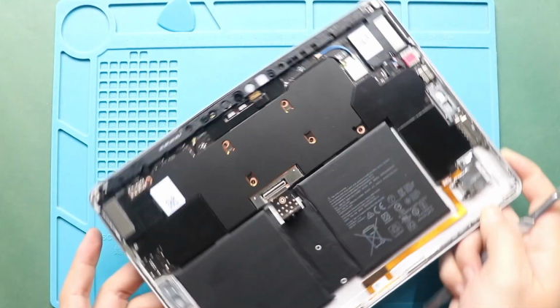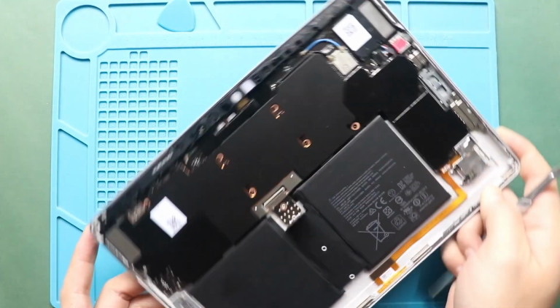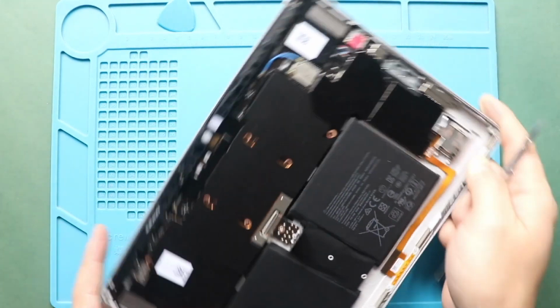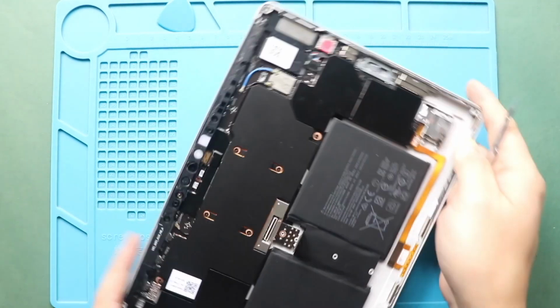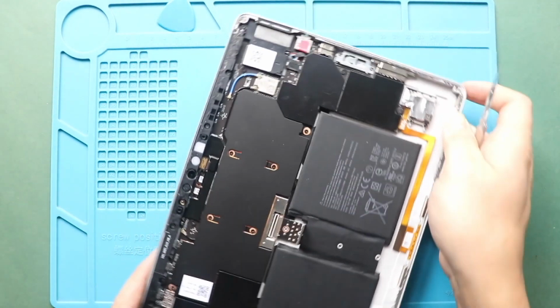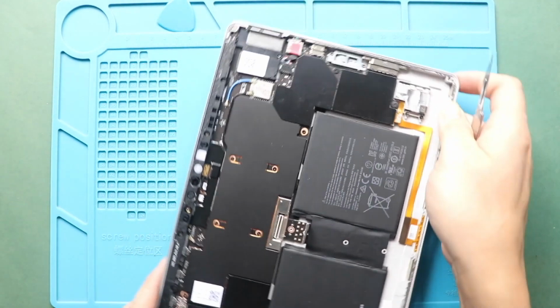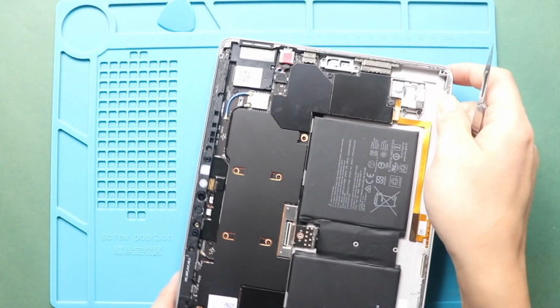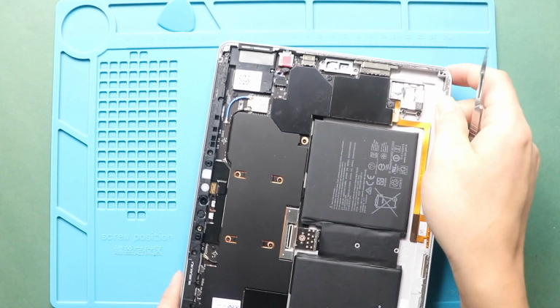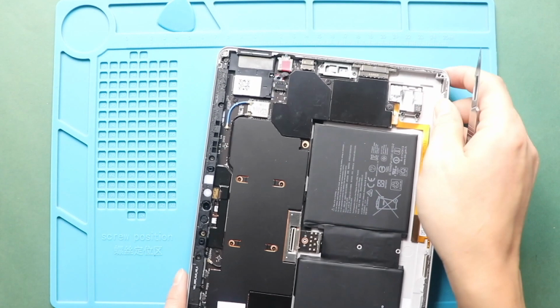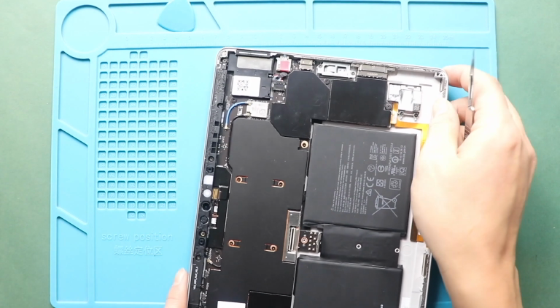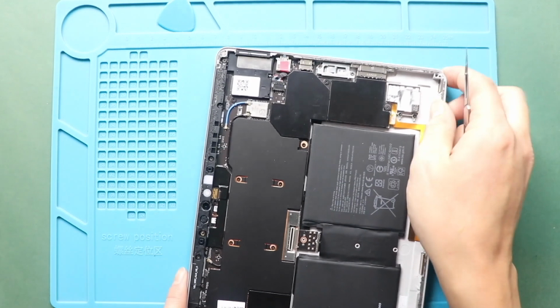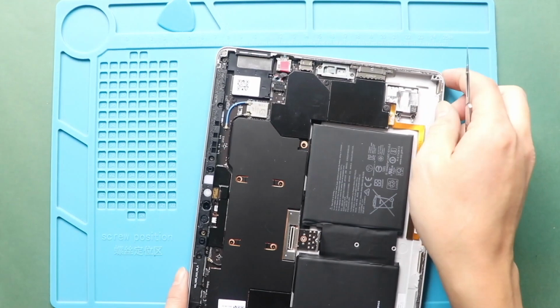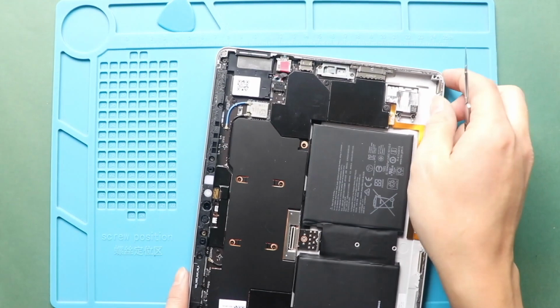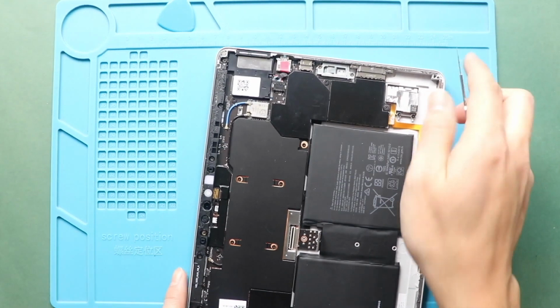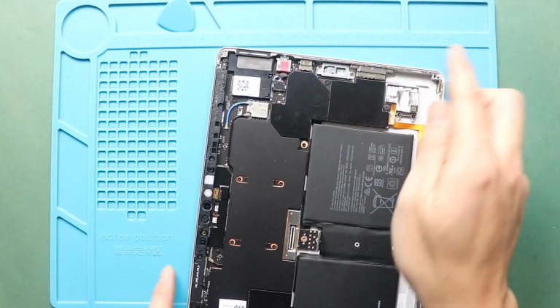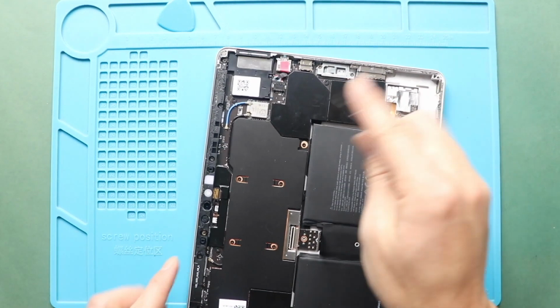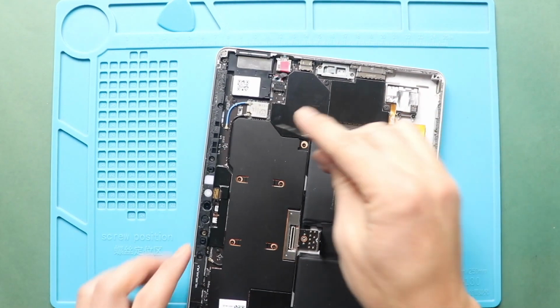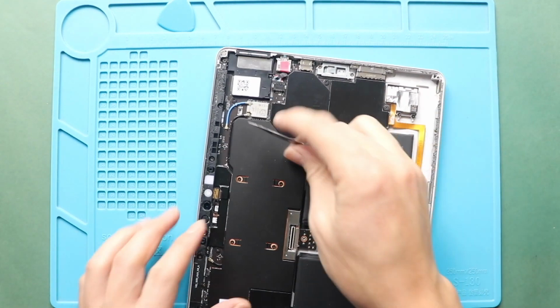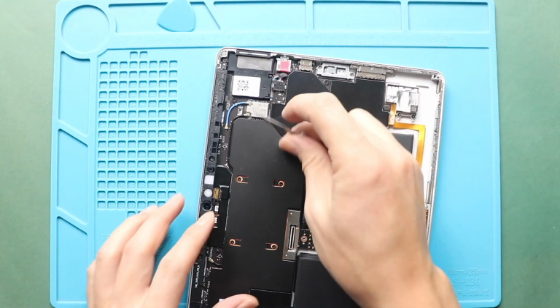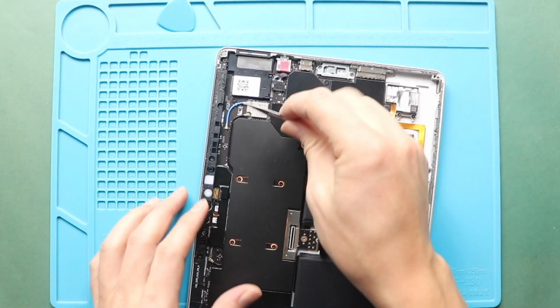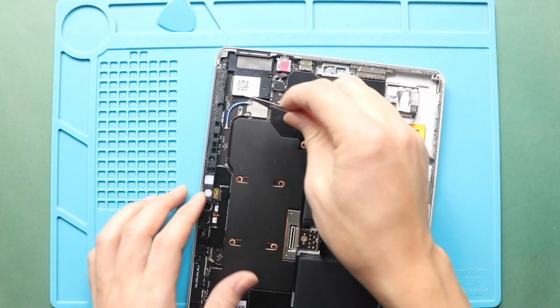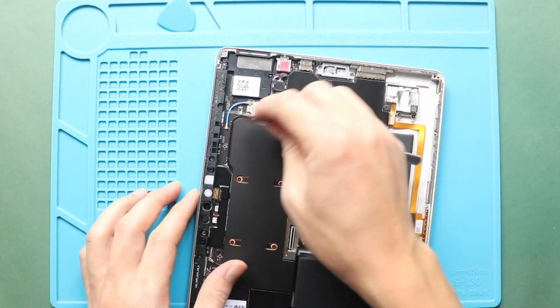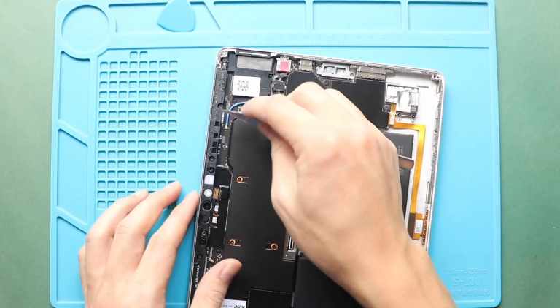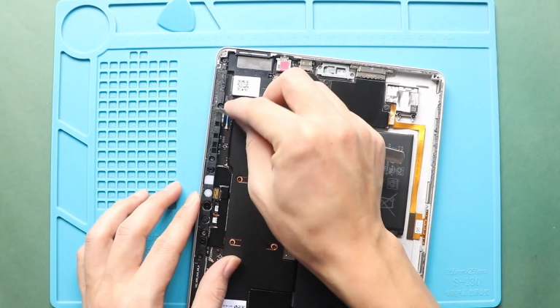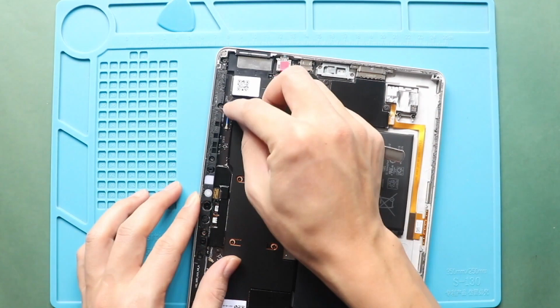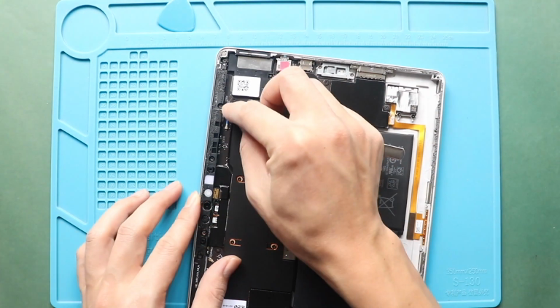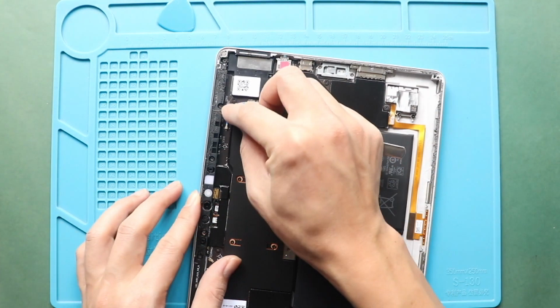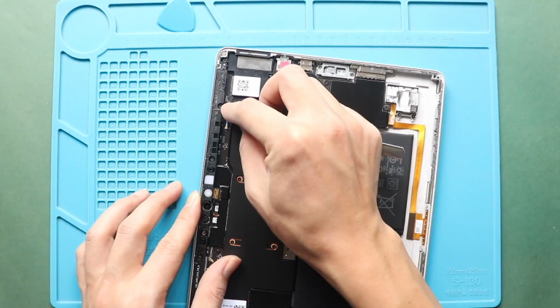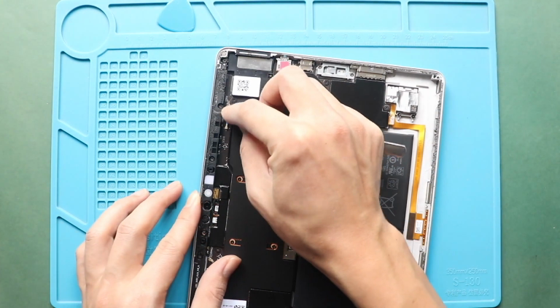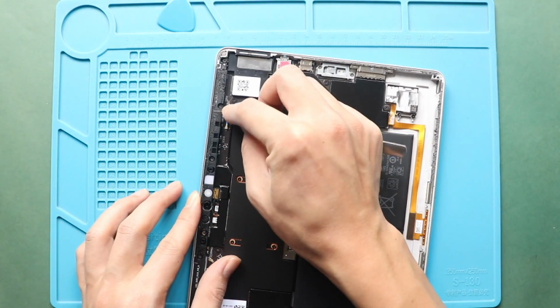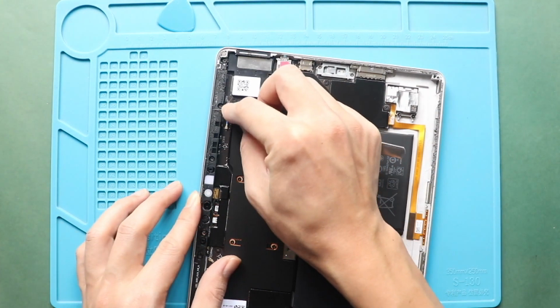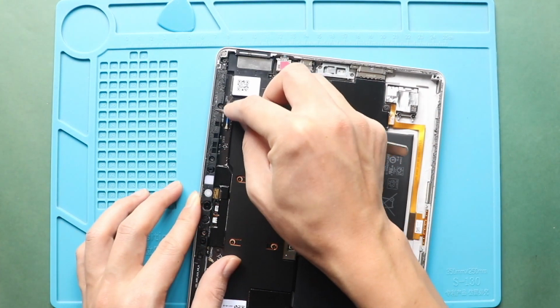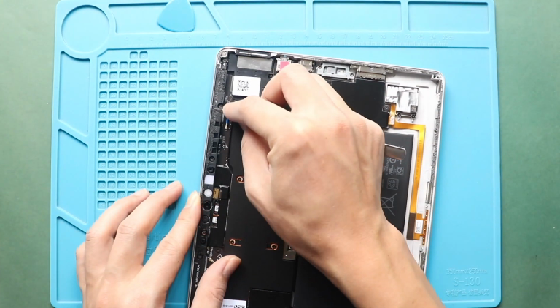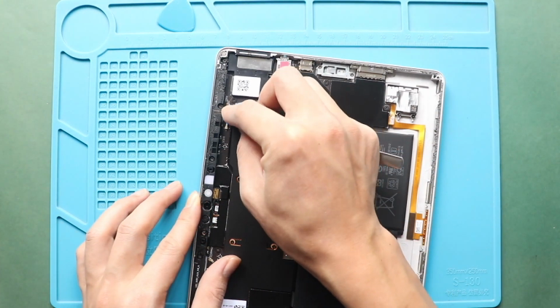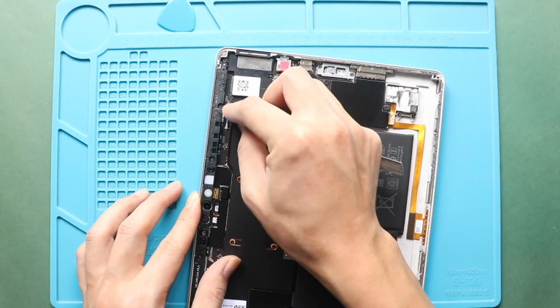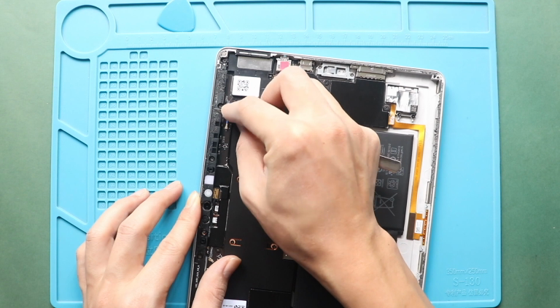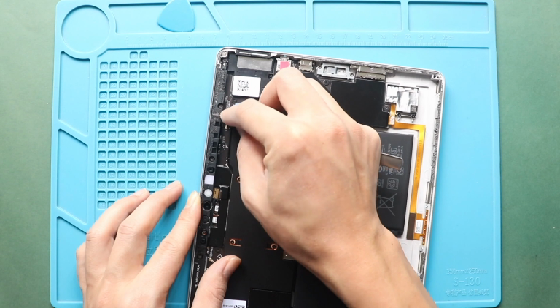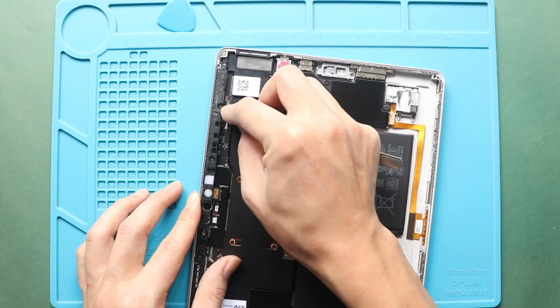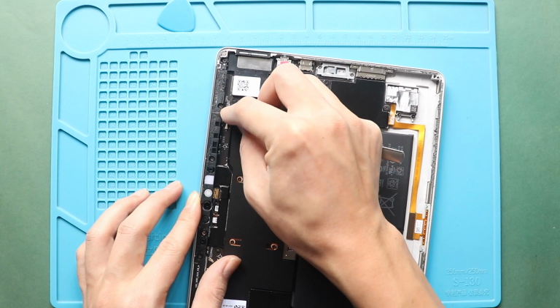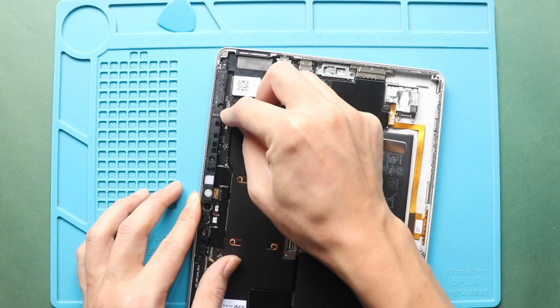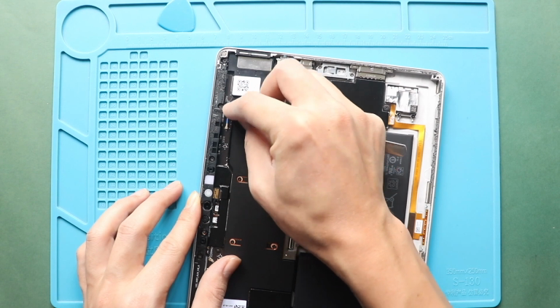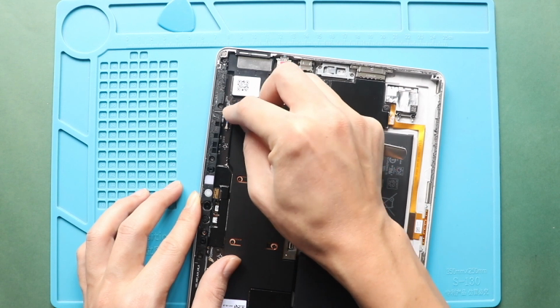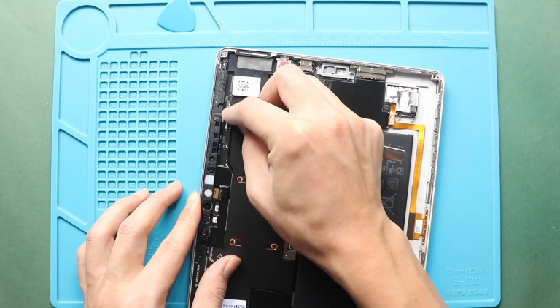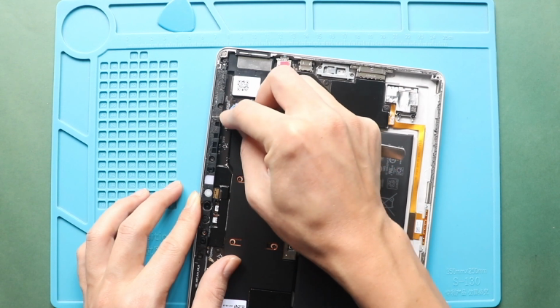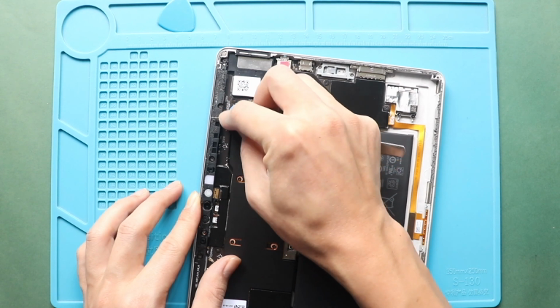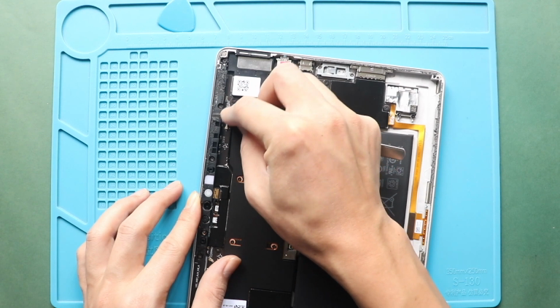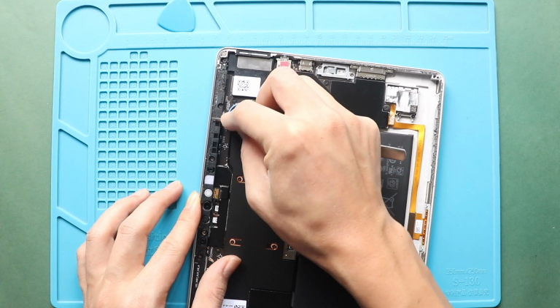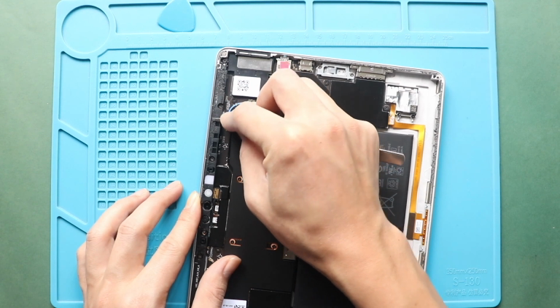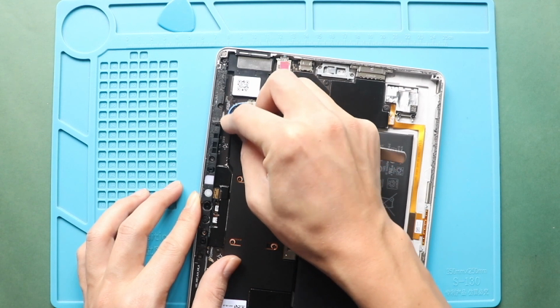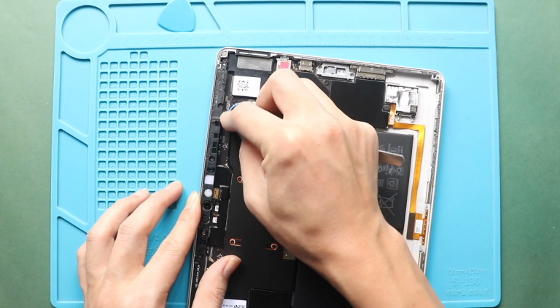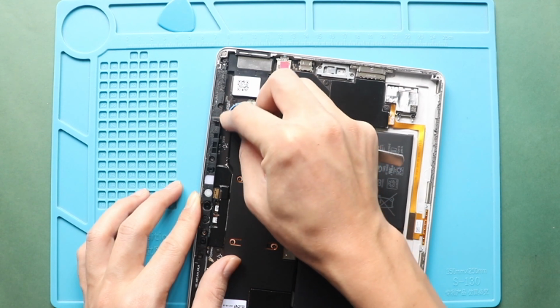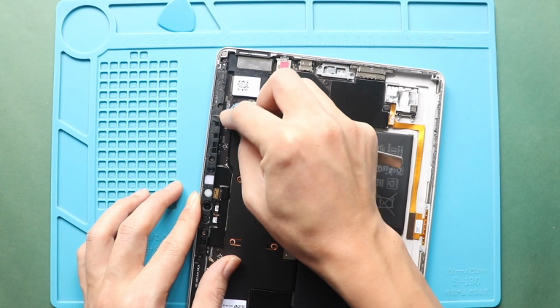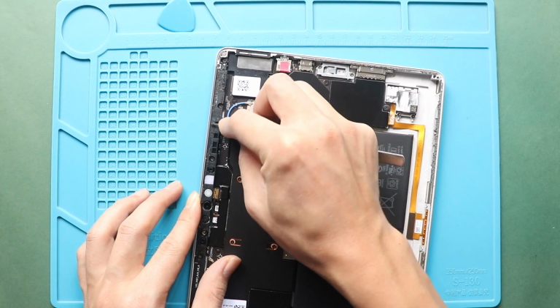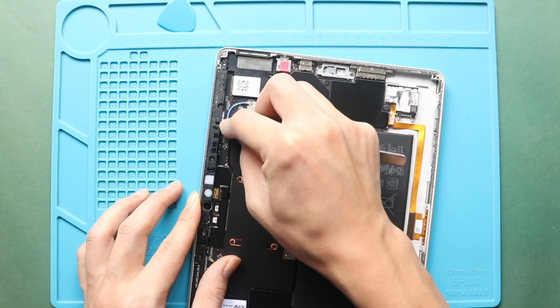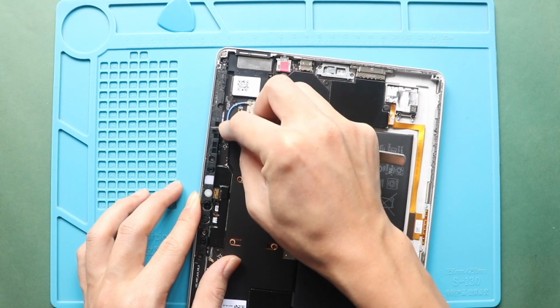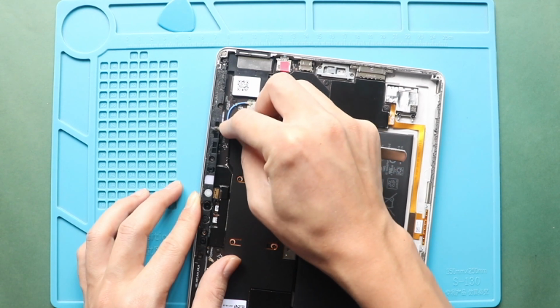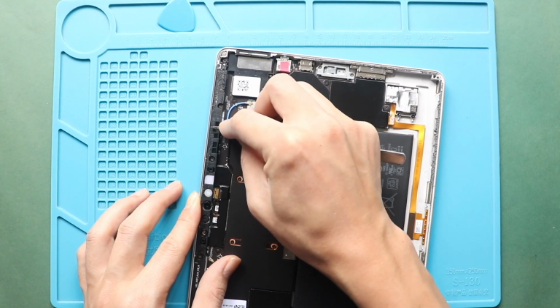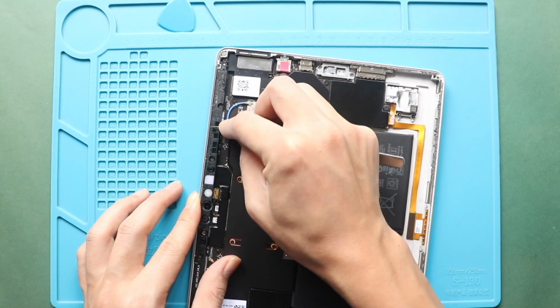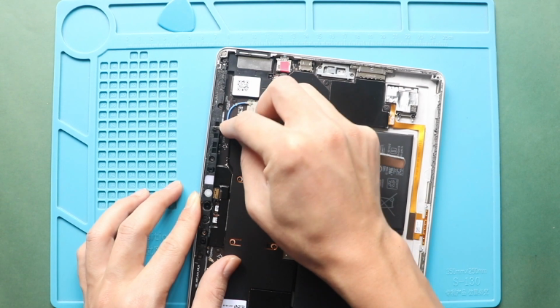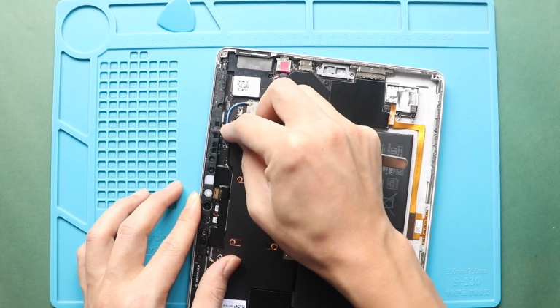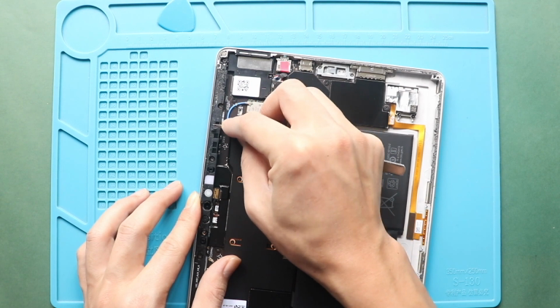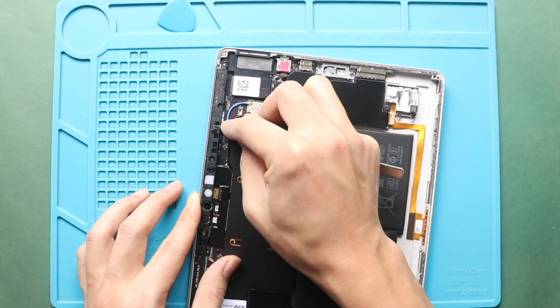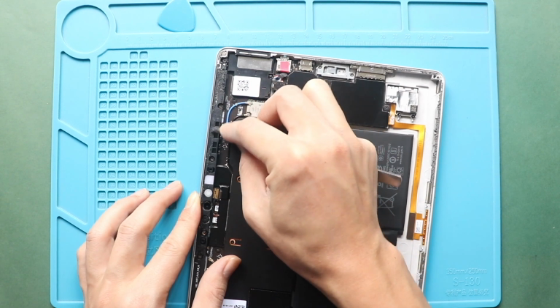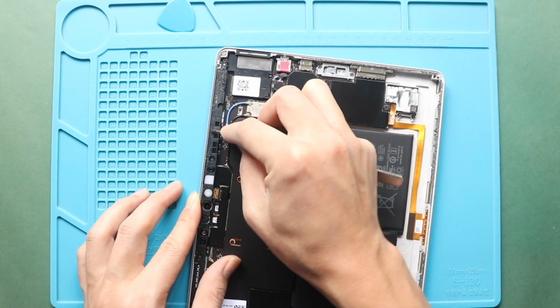Next, clean the edges for broken screen parts and adhesive. Ensure it is cleaned perfectly.